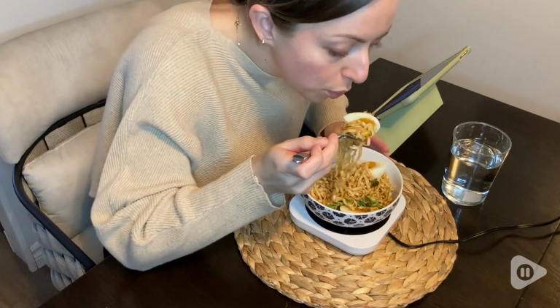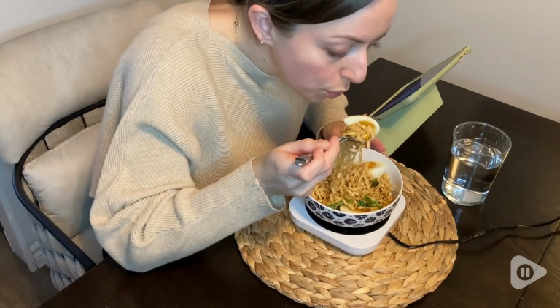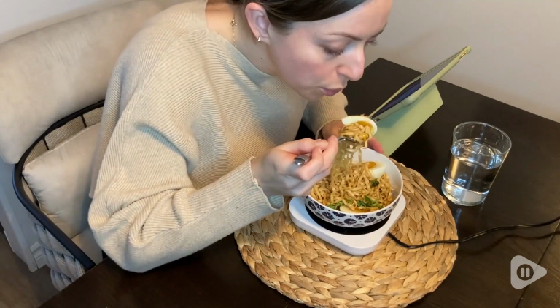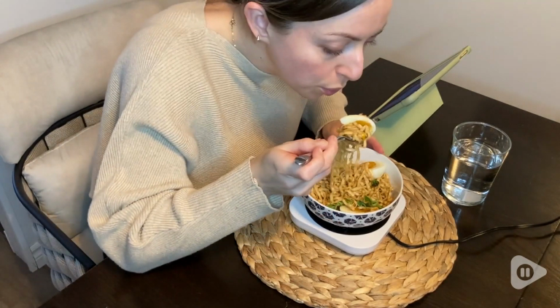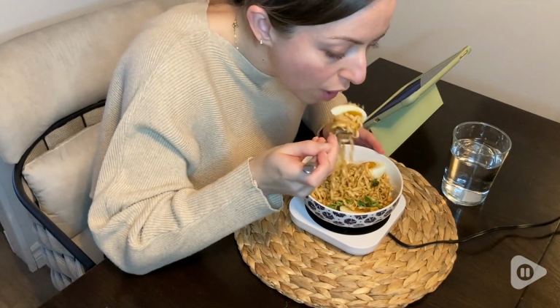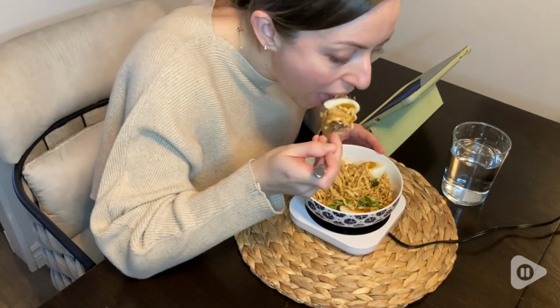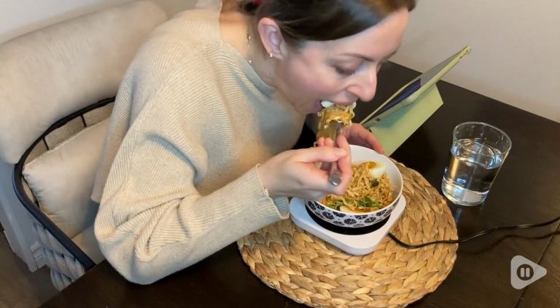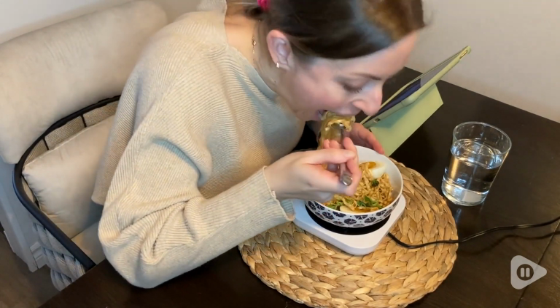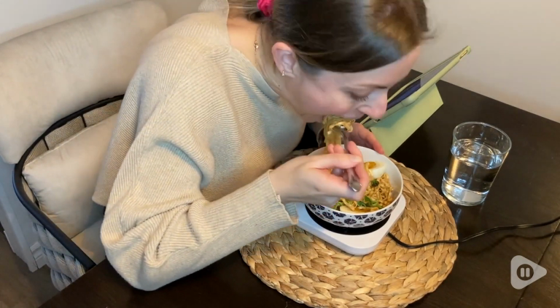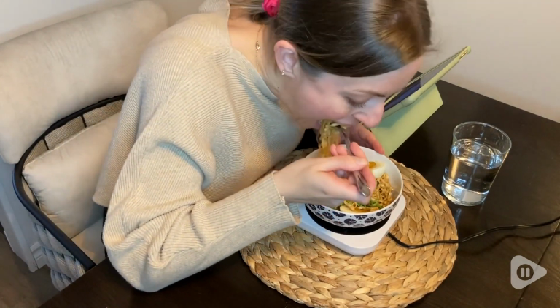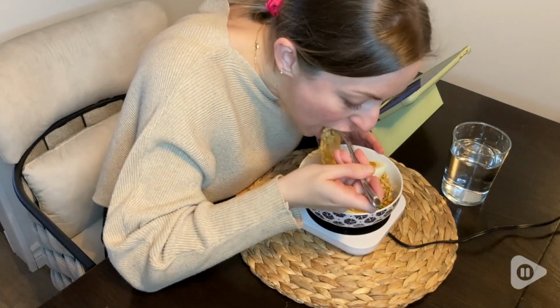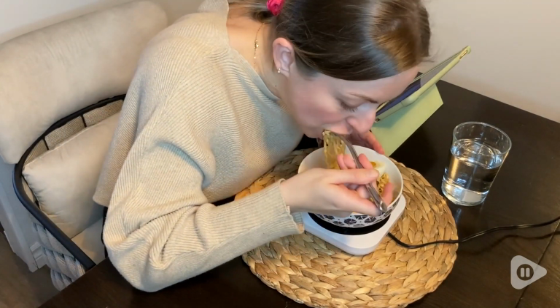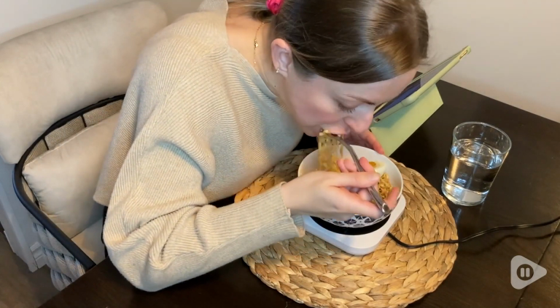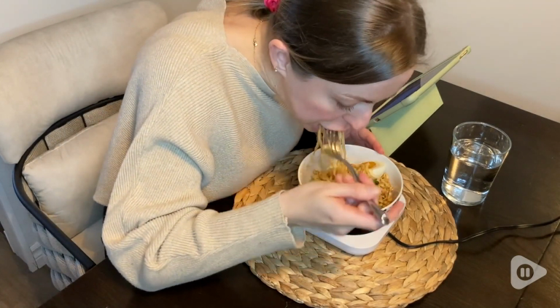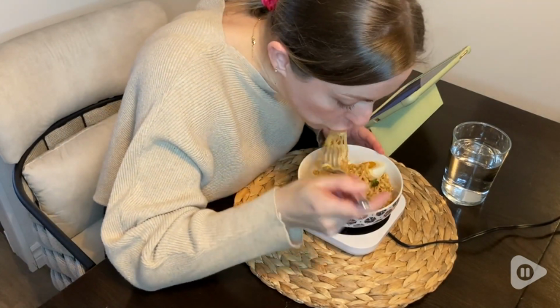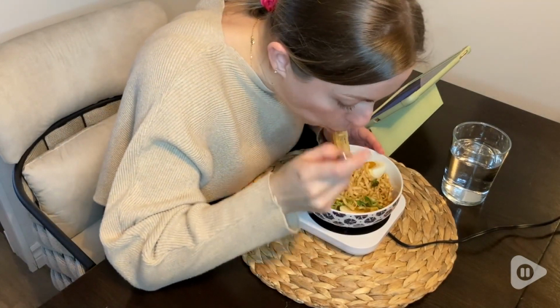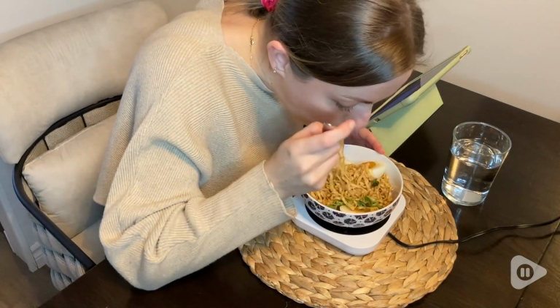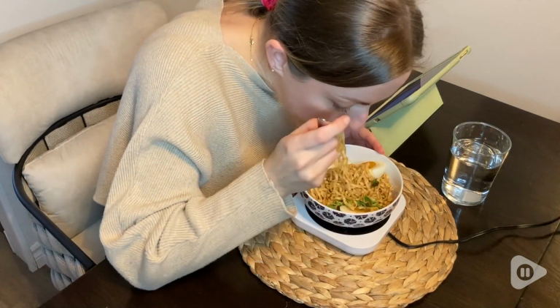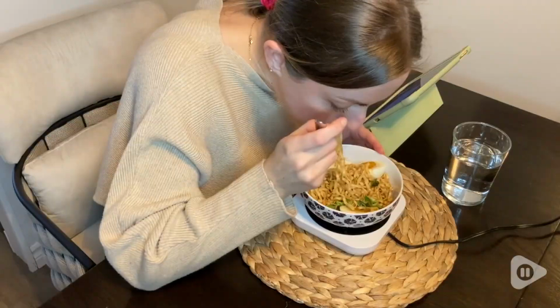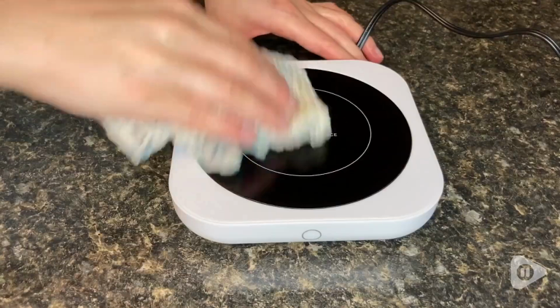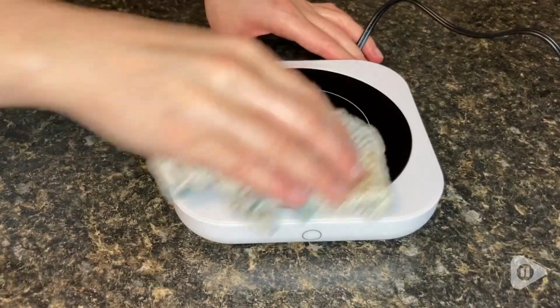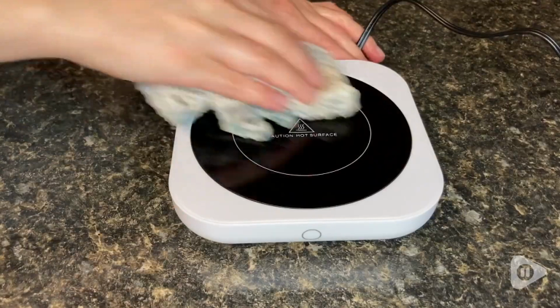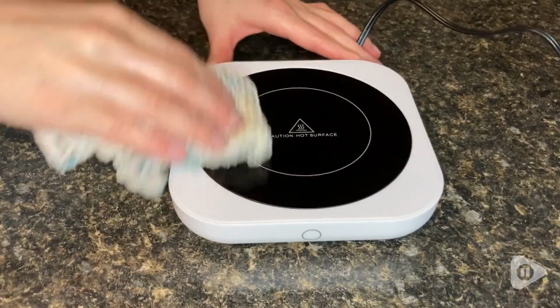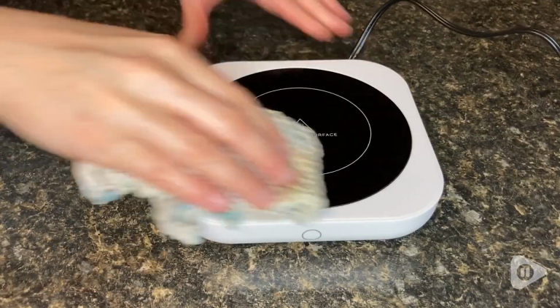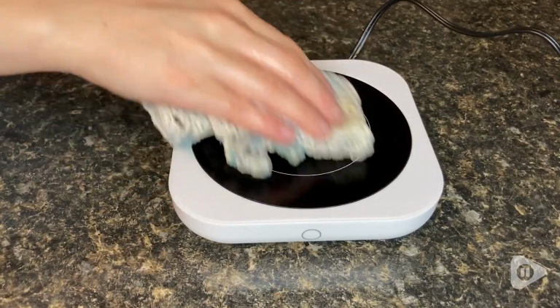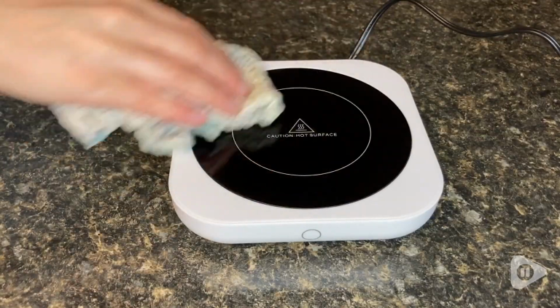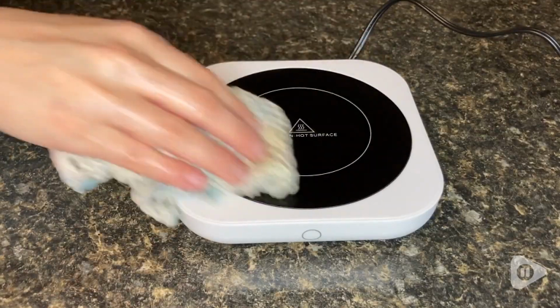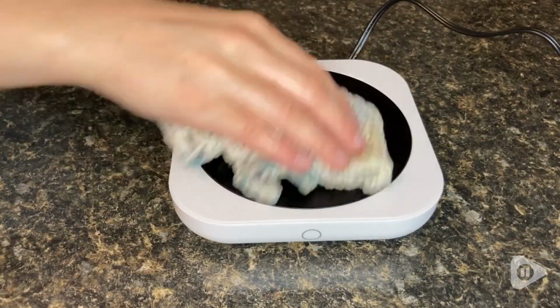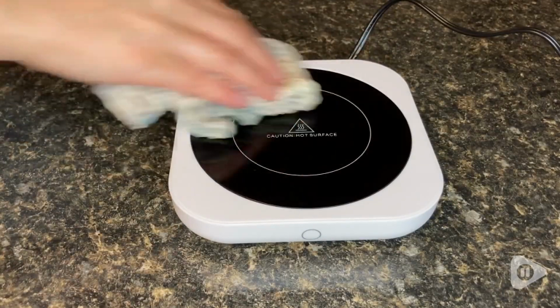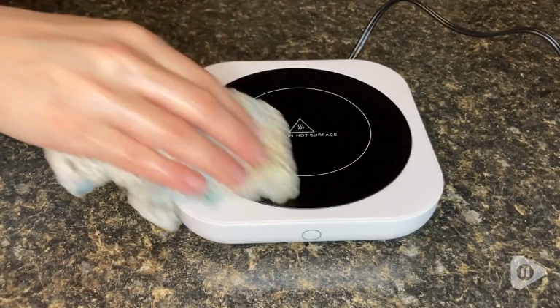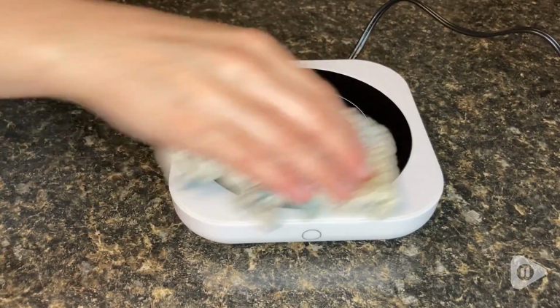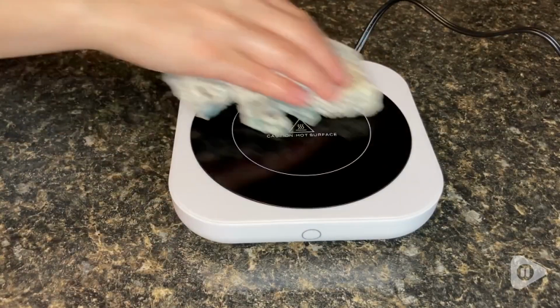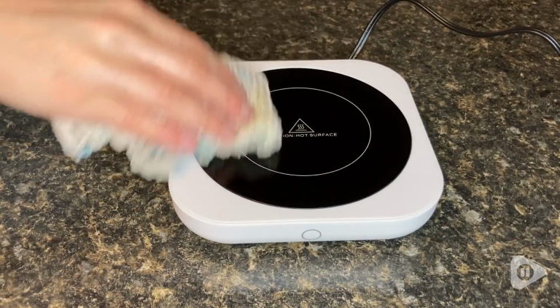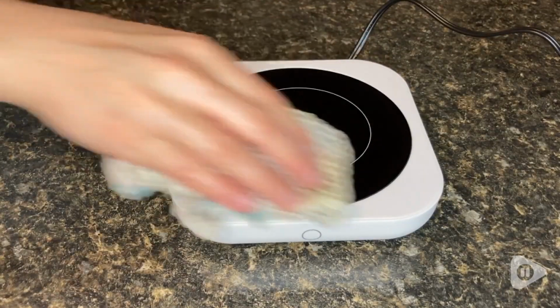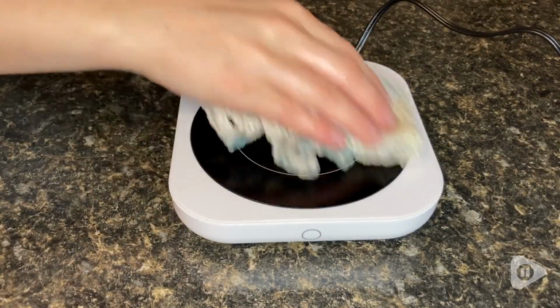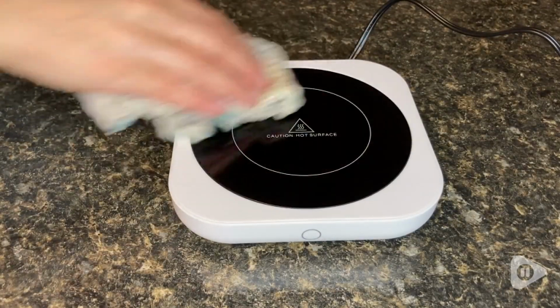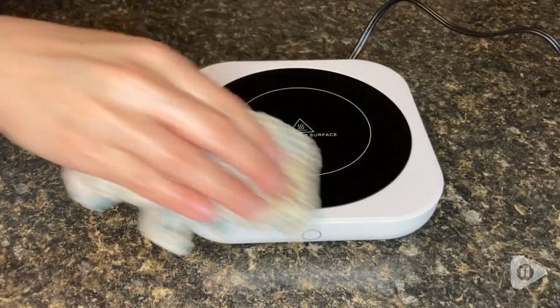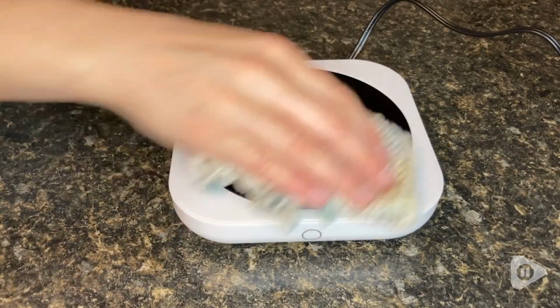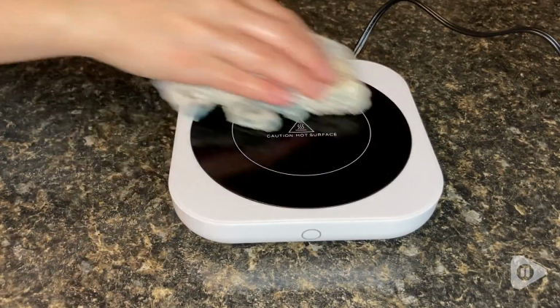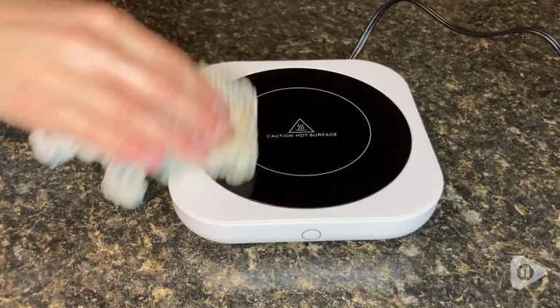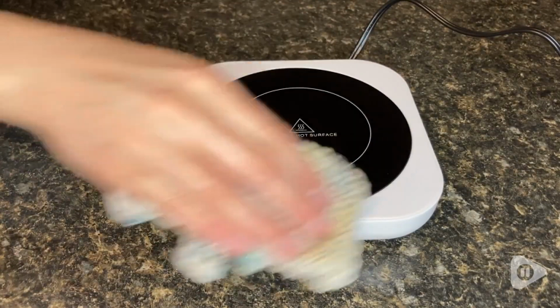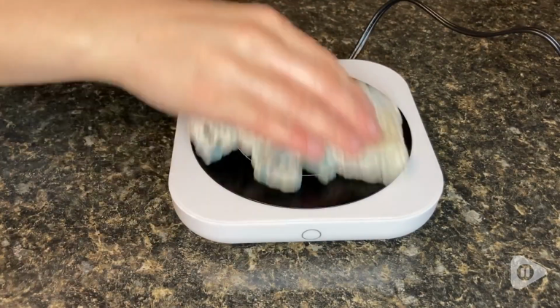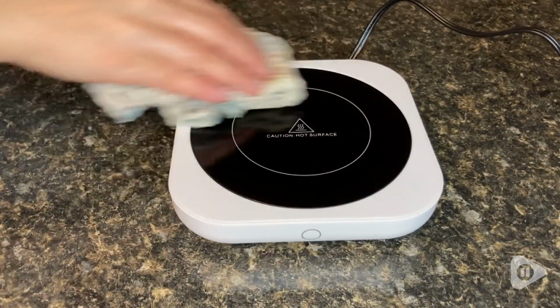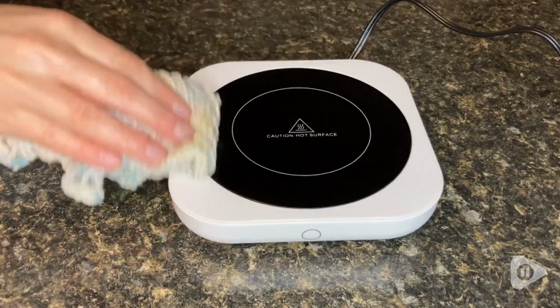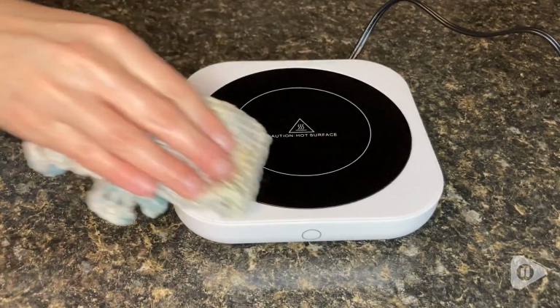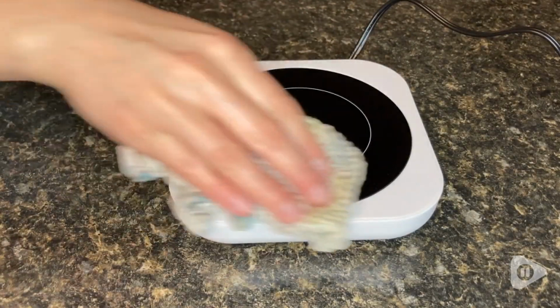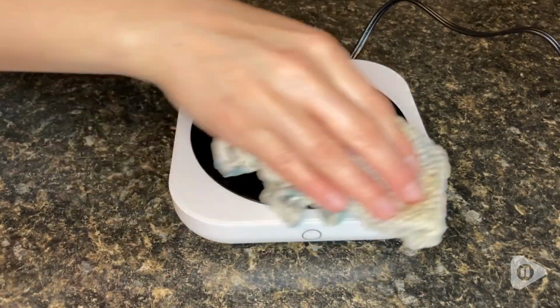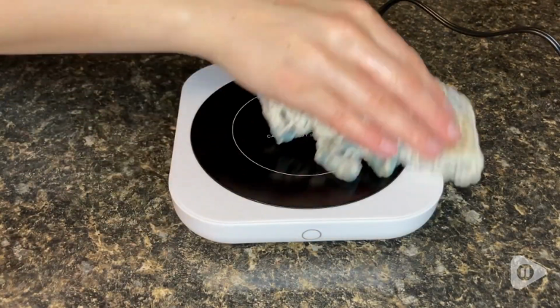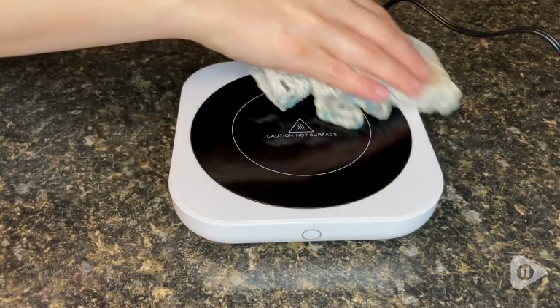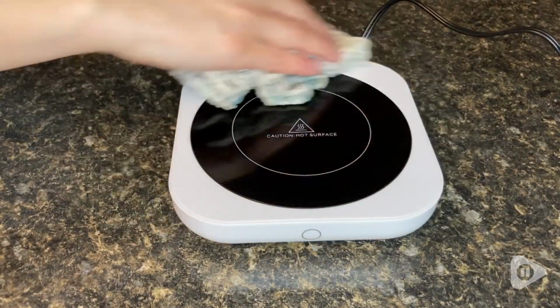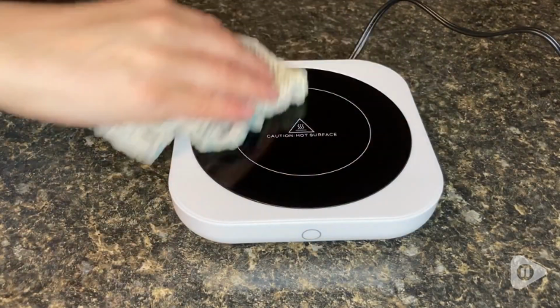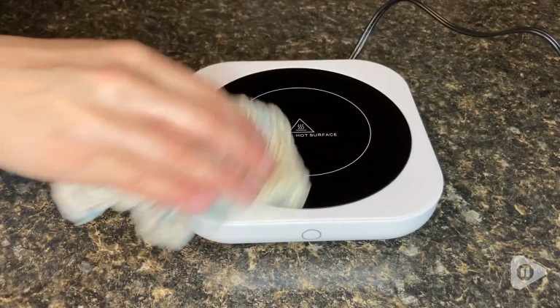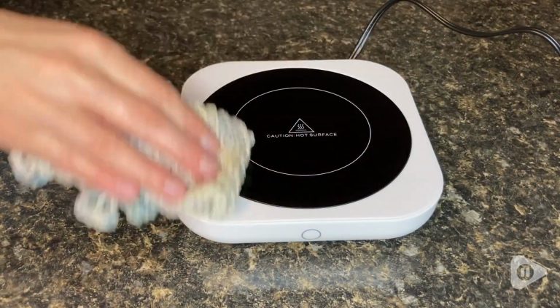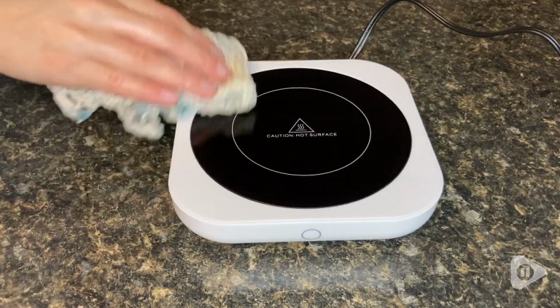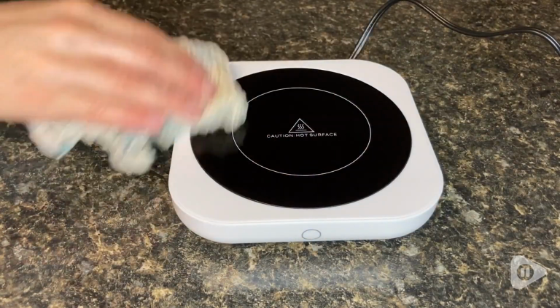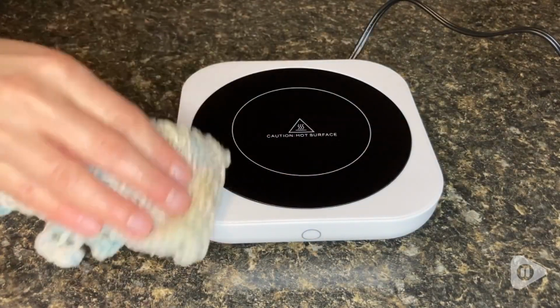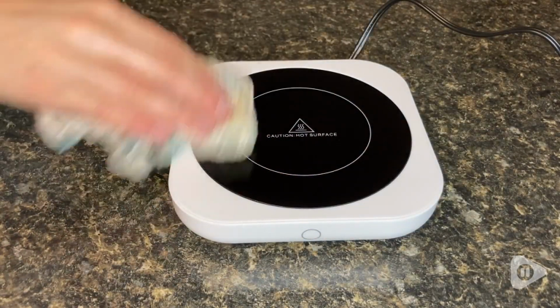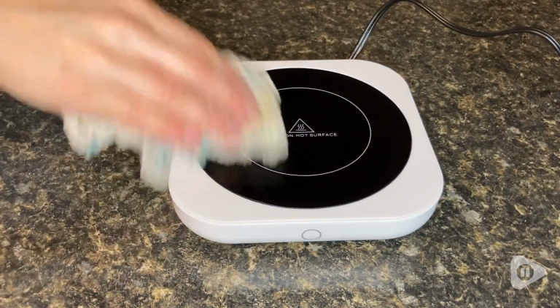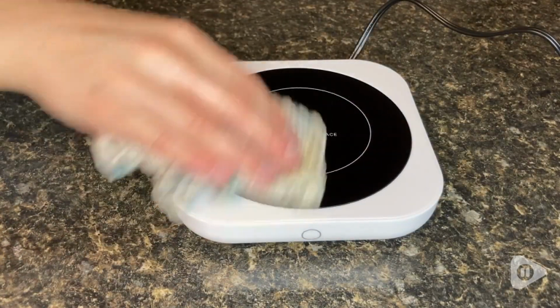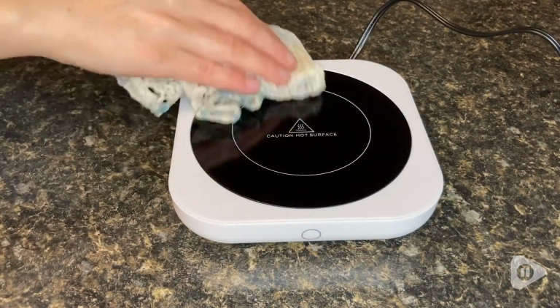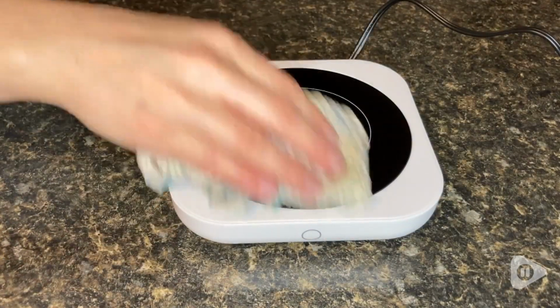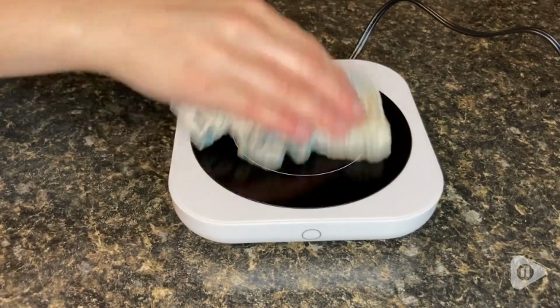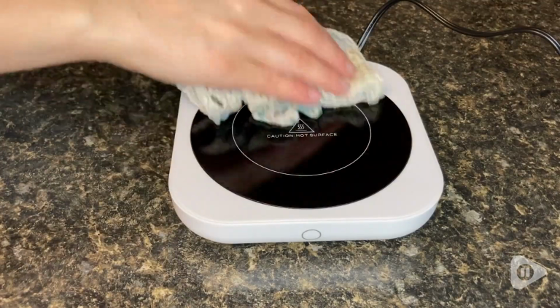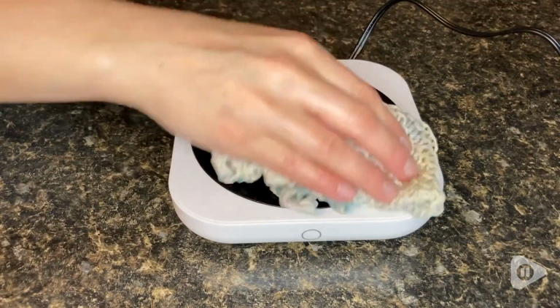I find it to be really low maintenance. It is super easy to clean. All I have to do is quickly wipe it down with a damp cloth, and it is totally clean.